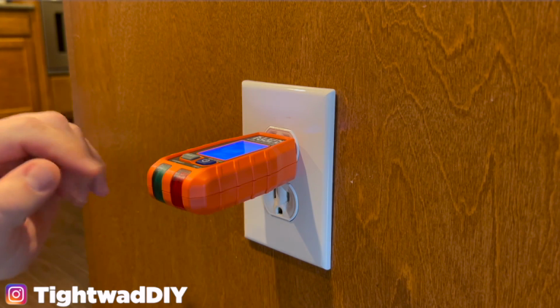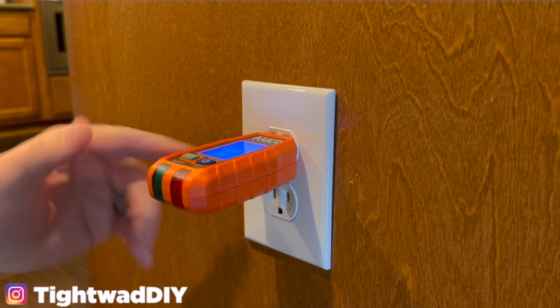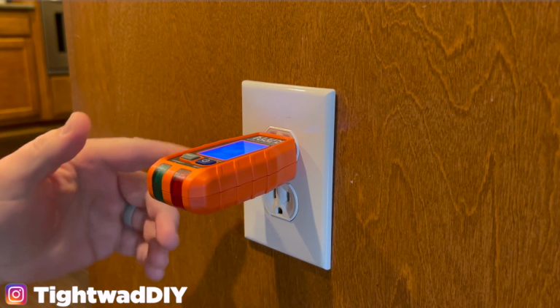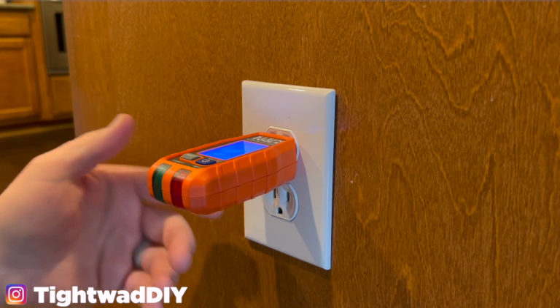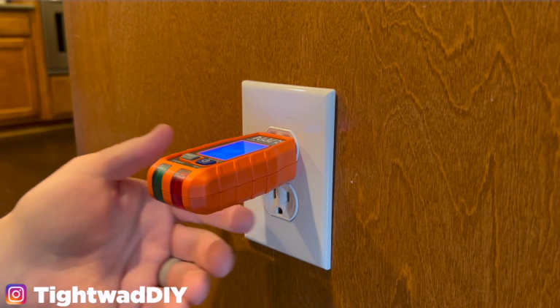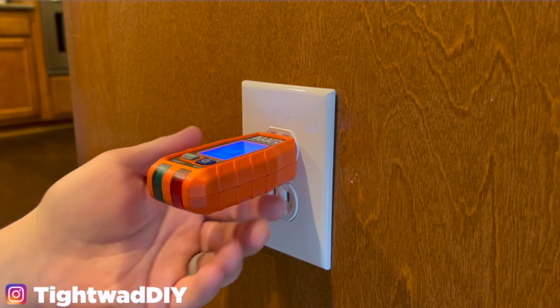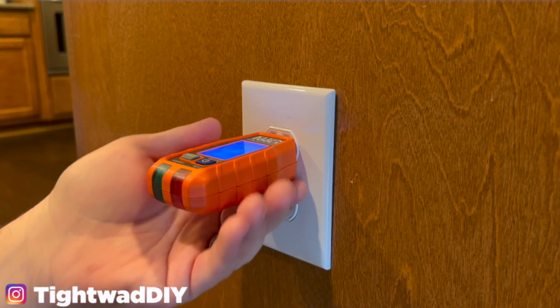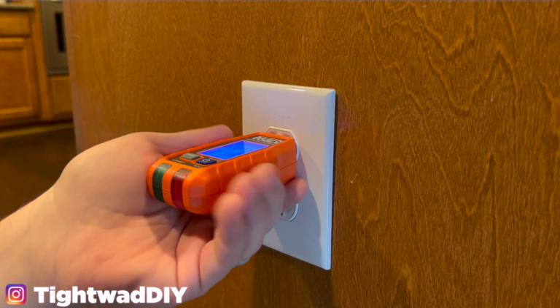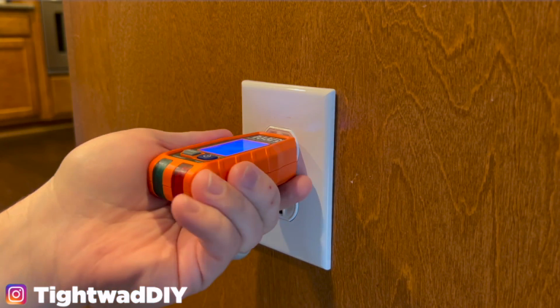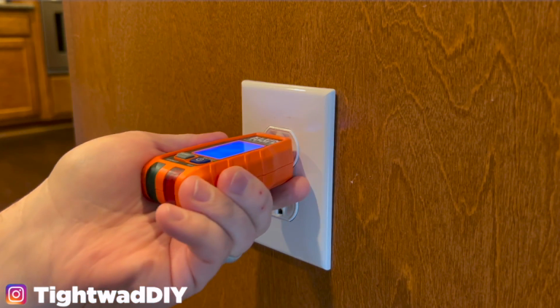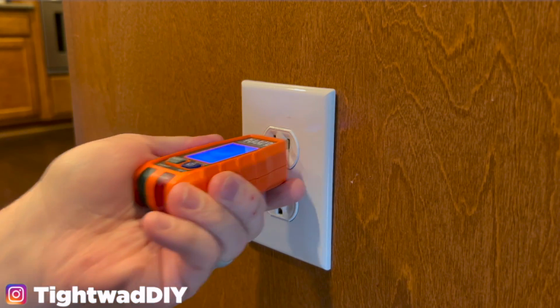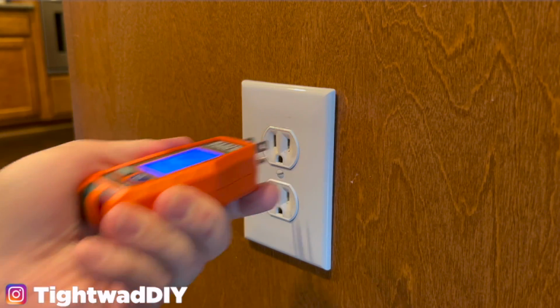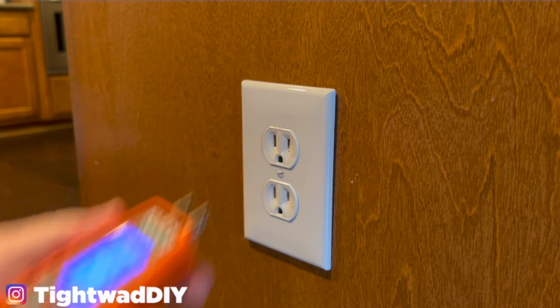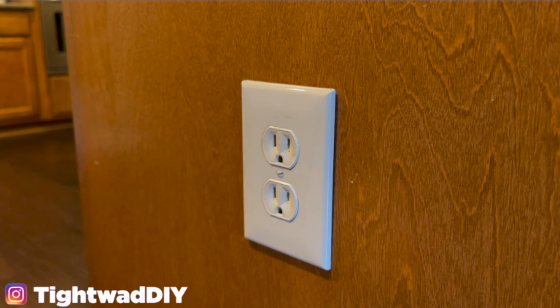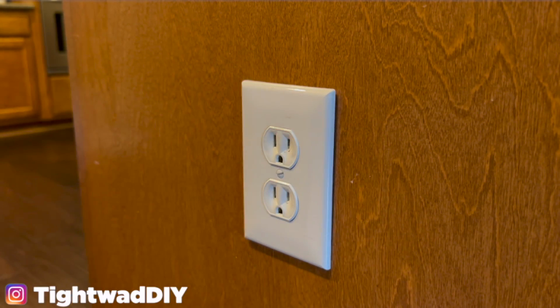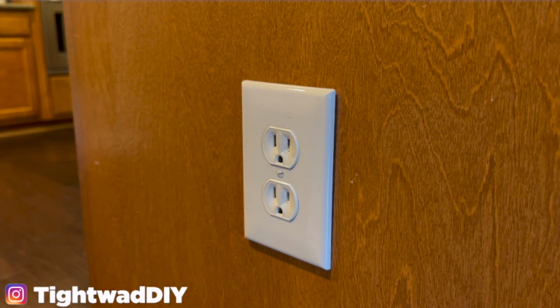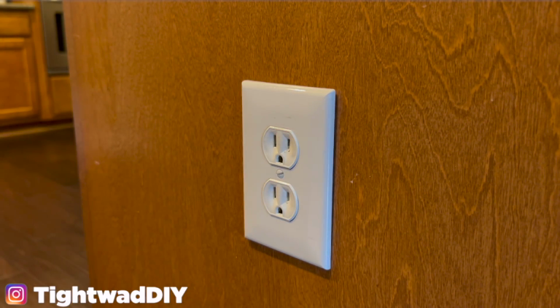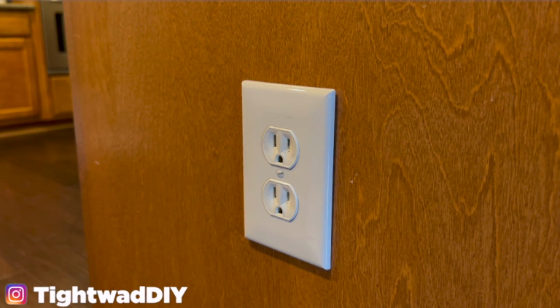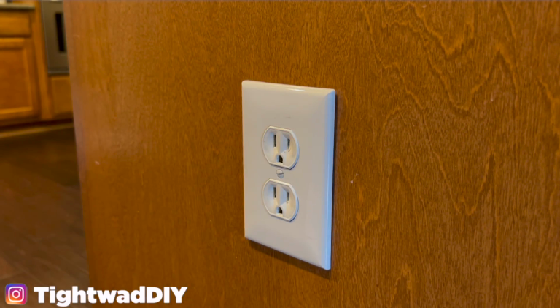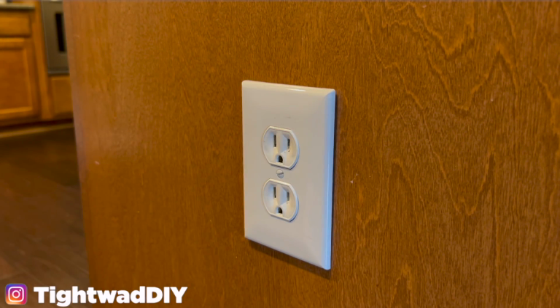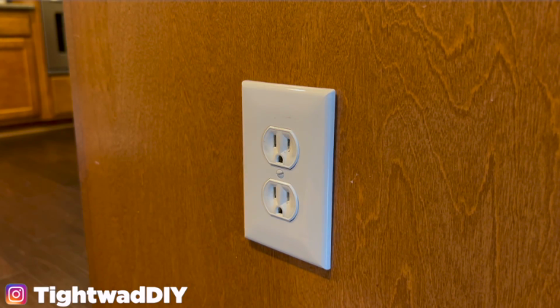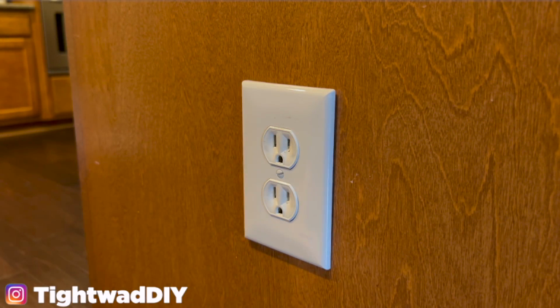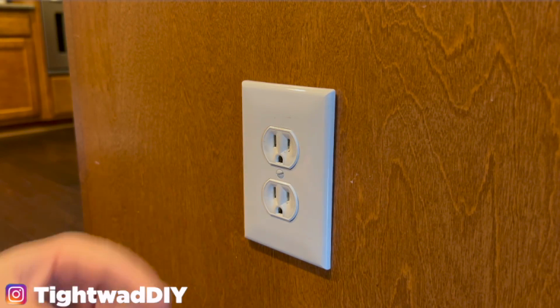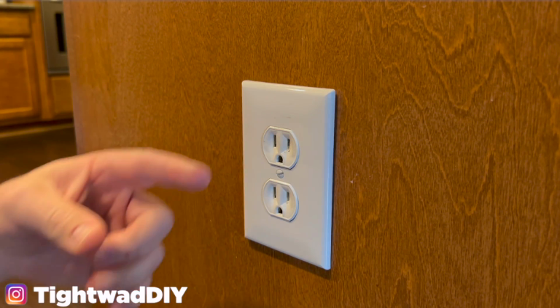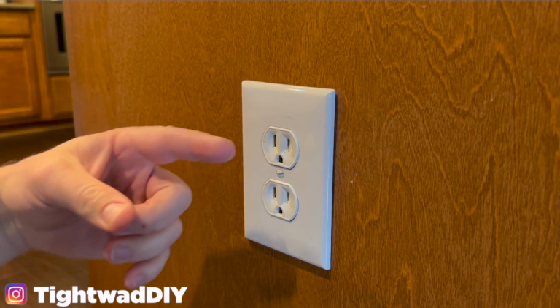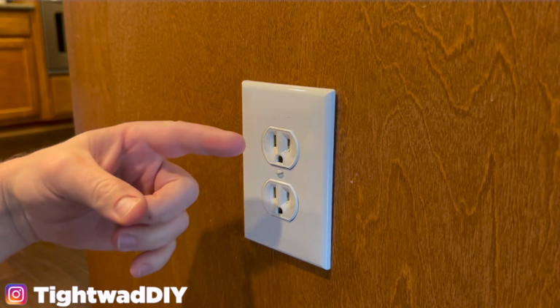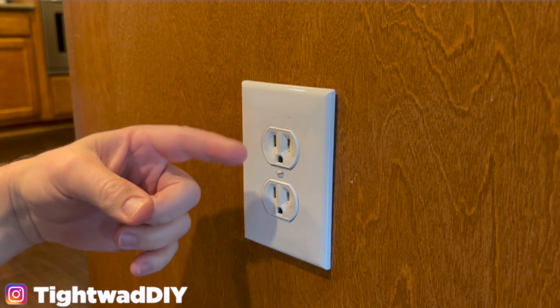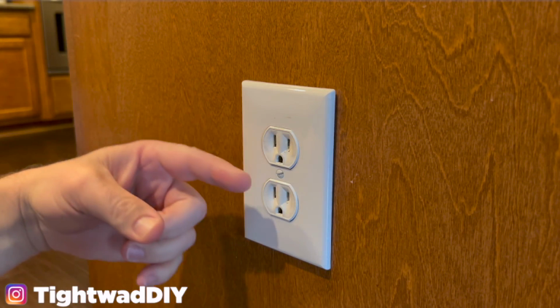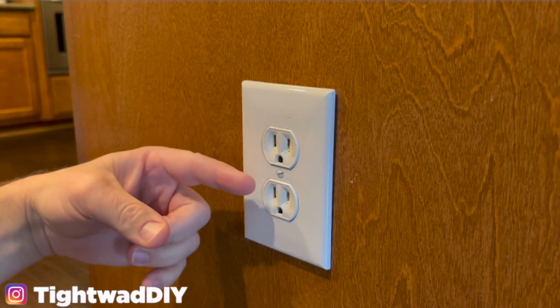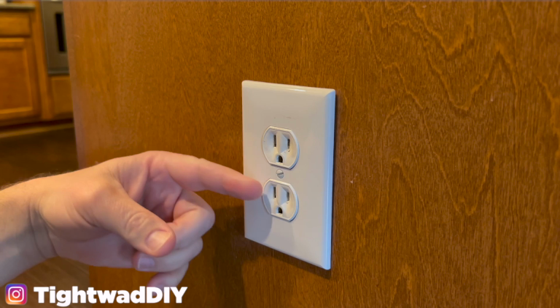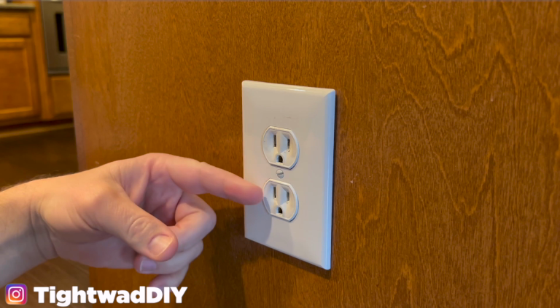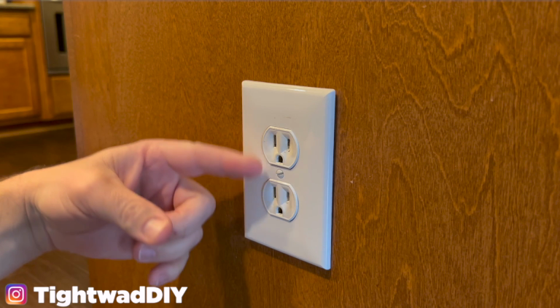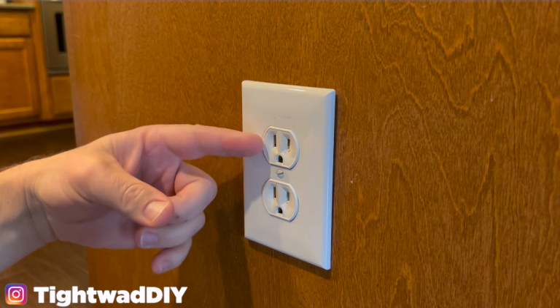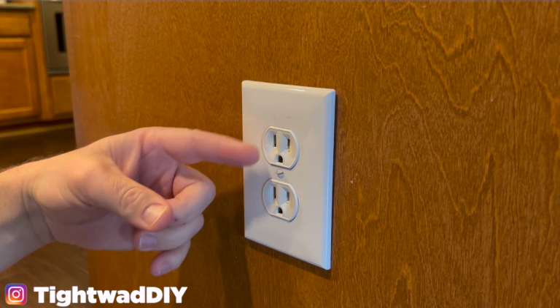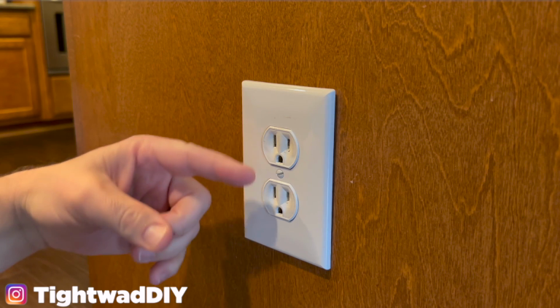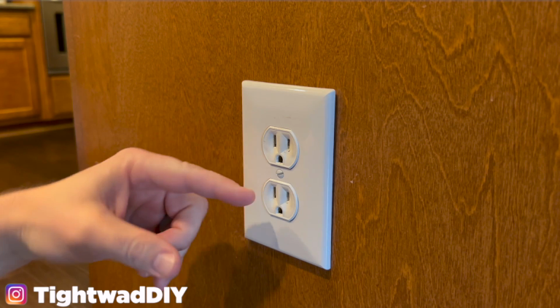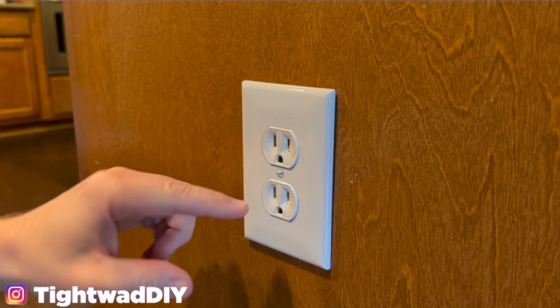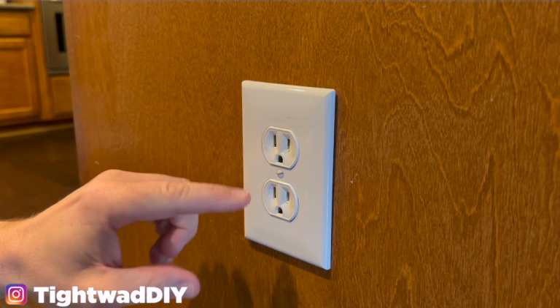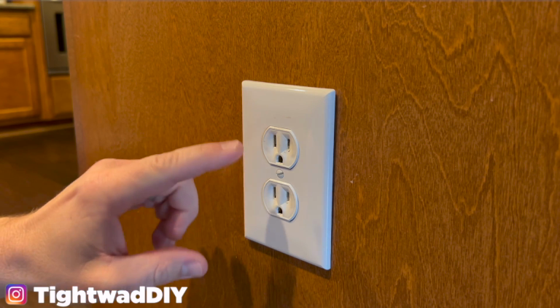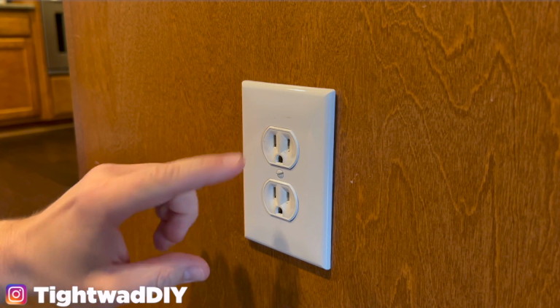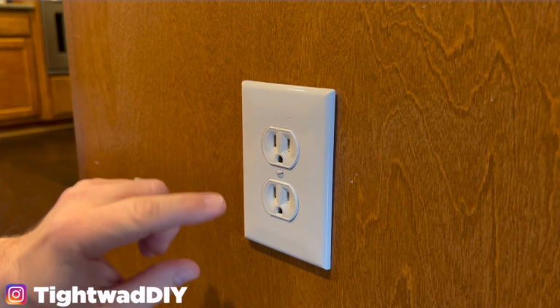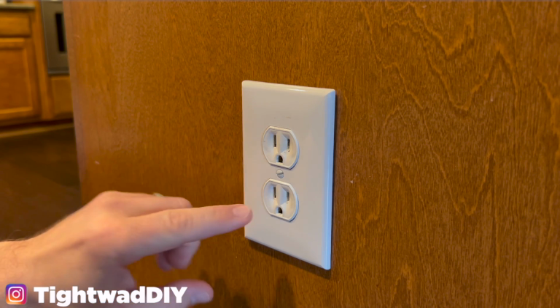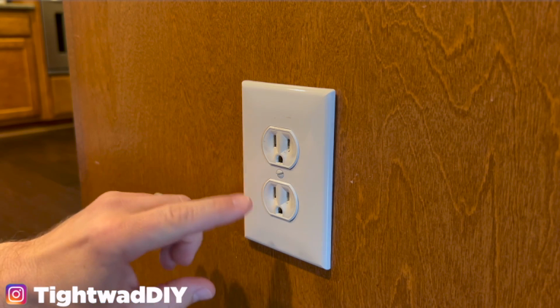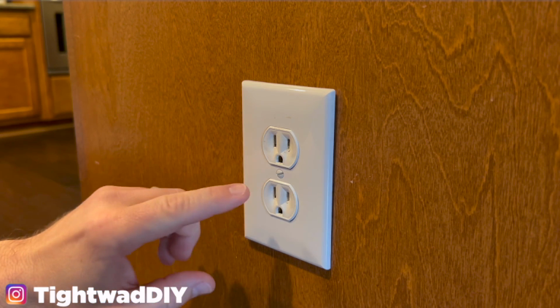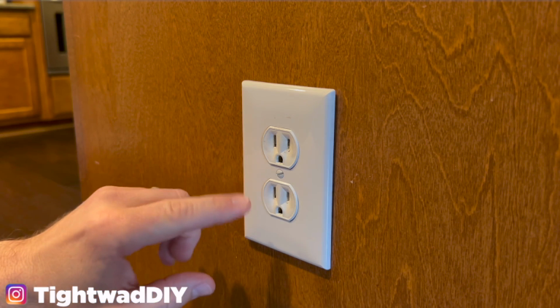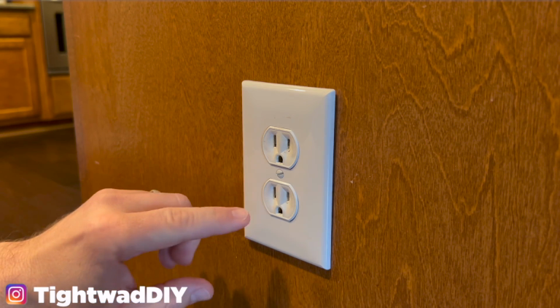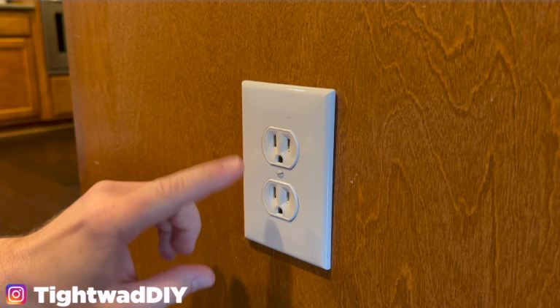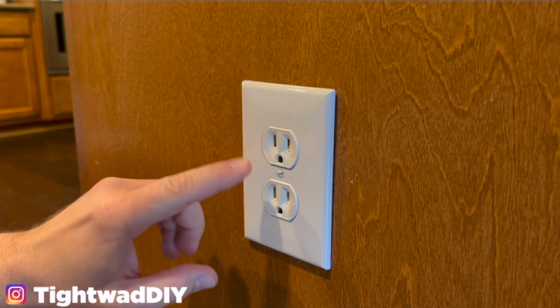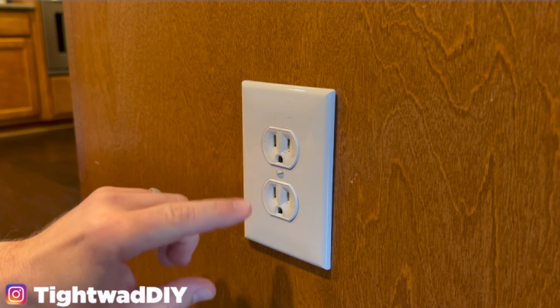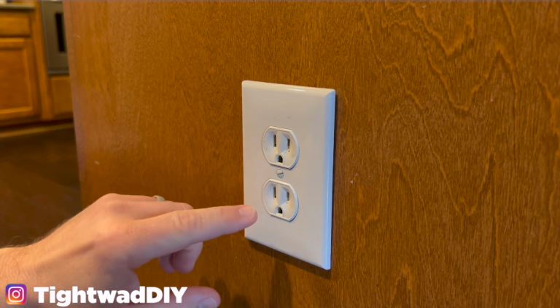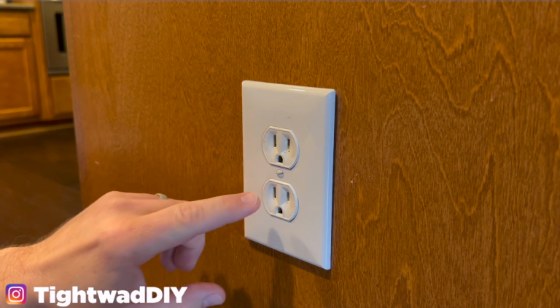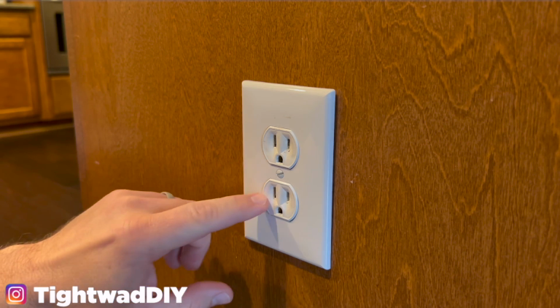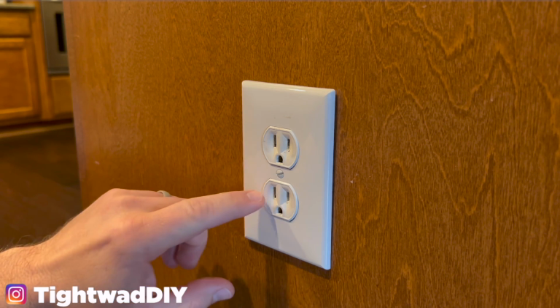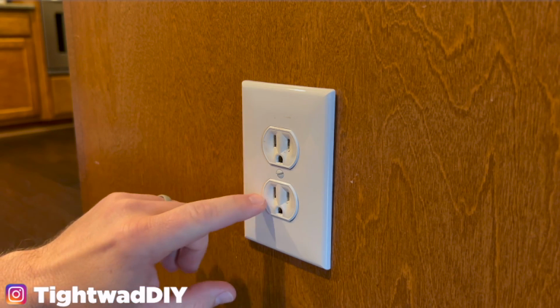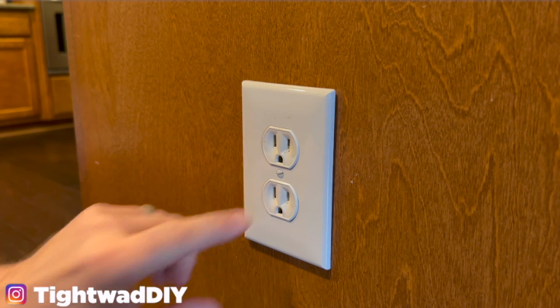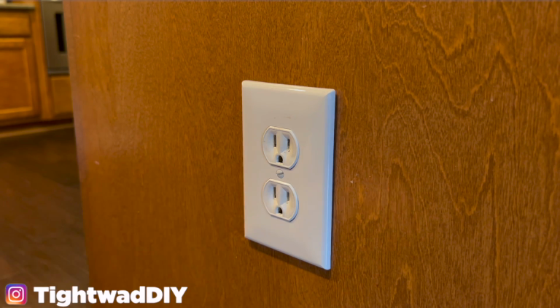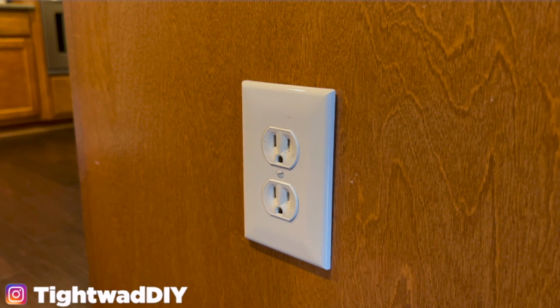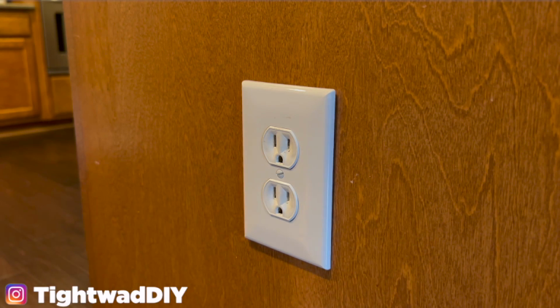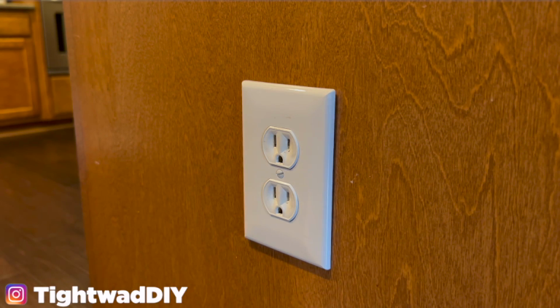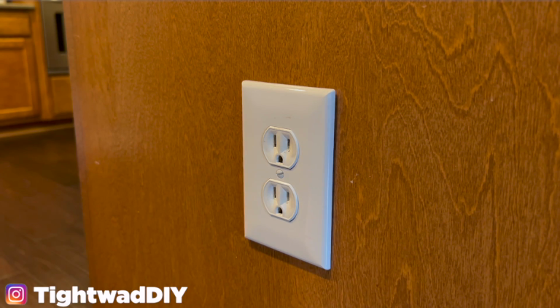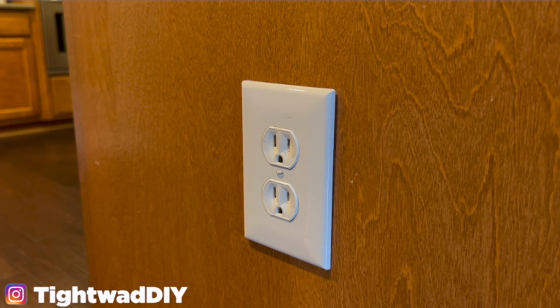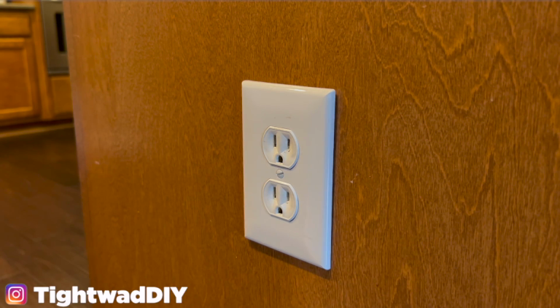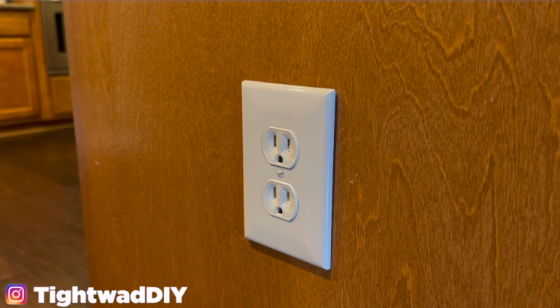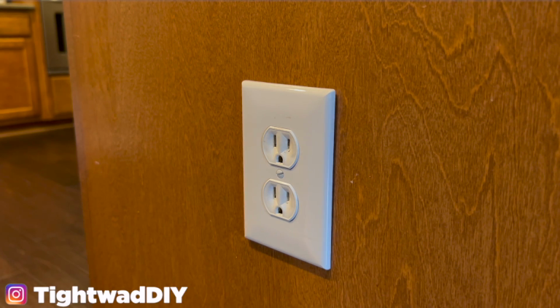A lot of times independently wired outlets happen in homes where a light switch controls one of the outlets, so you can use it to turn a lamp on and off via the power outlet.